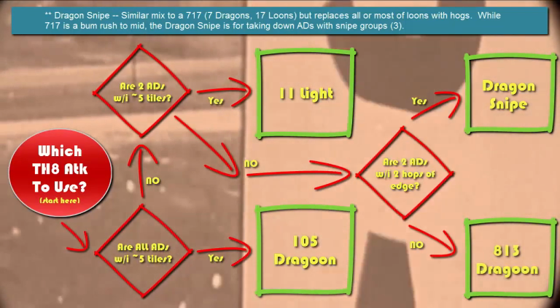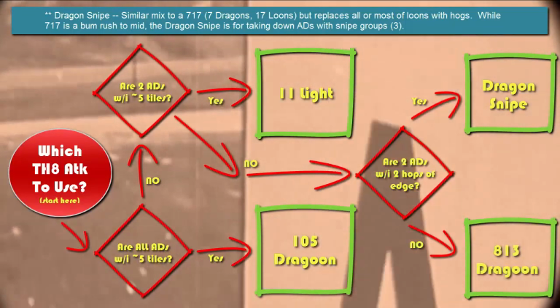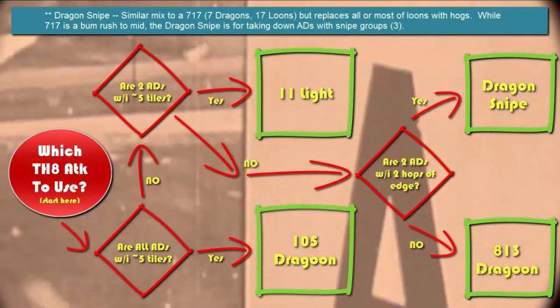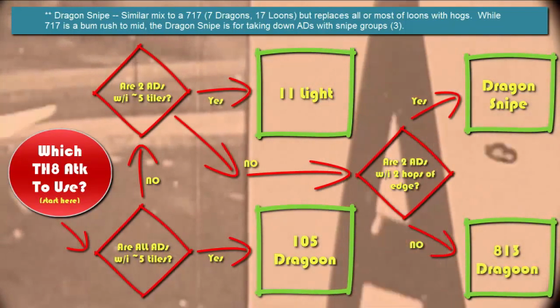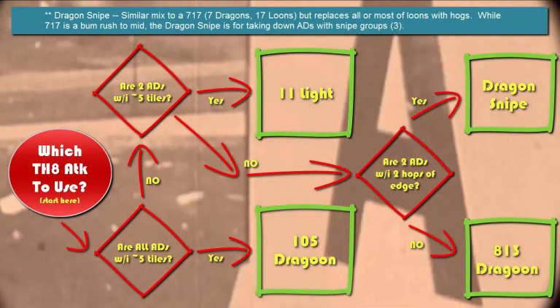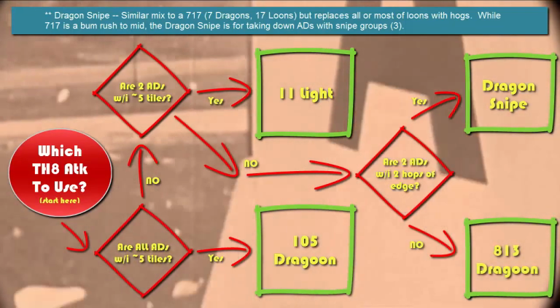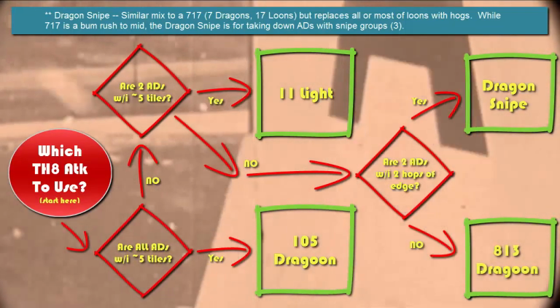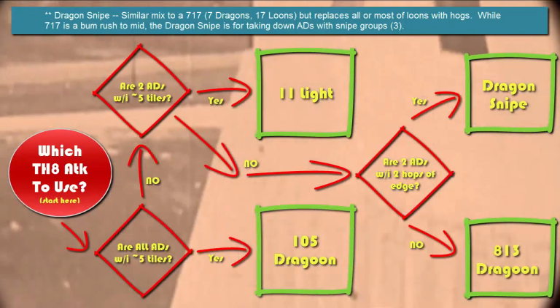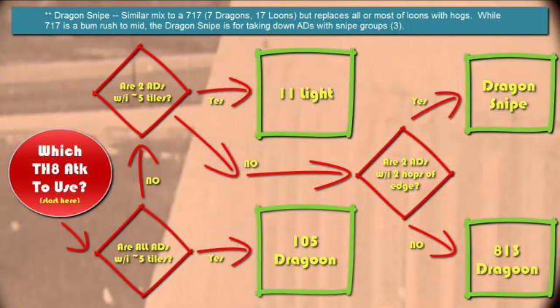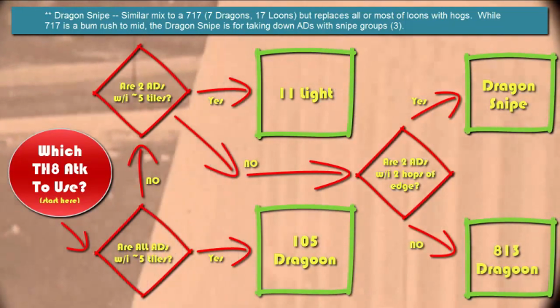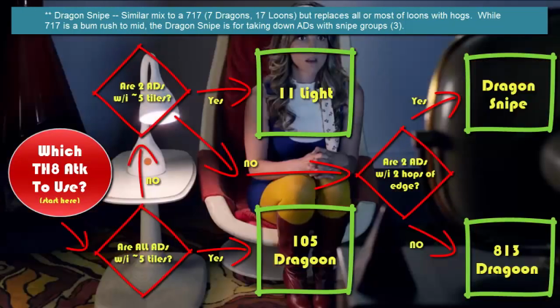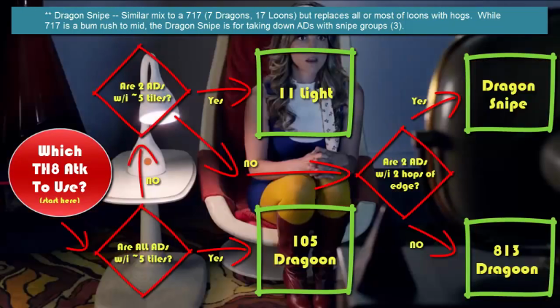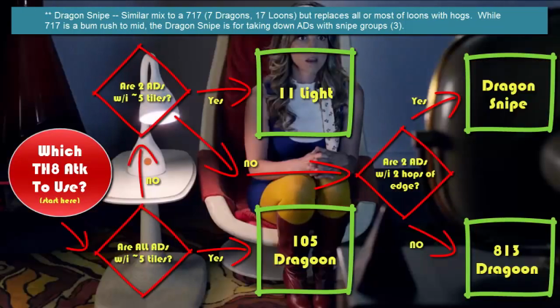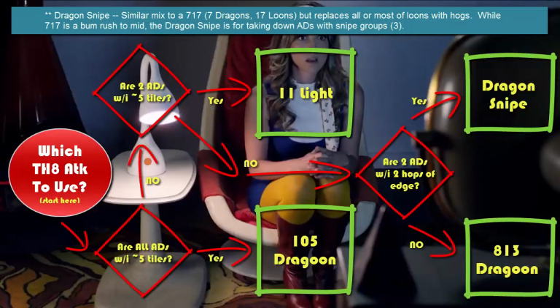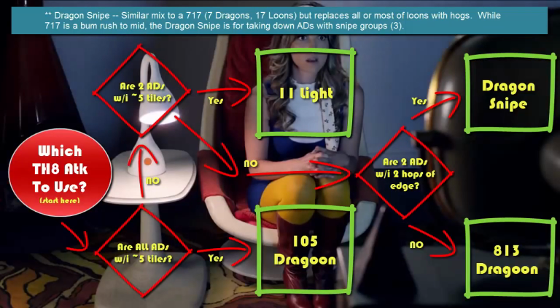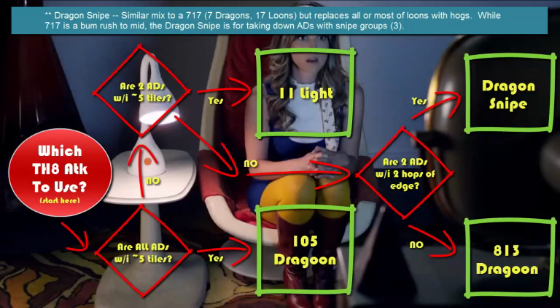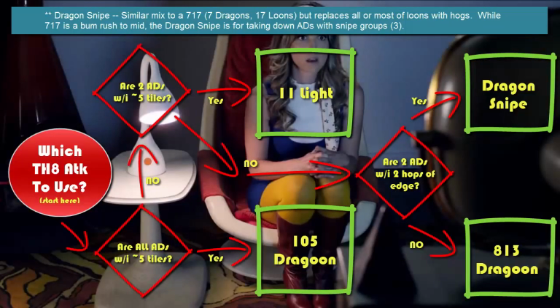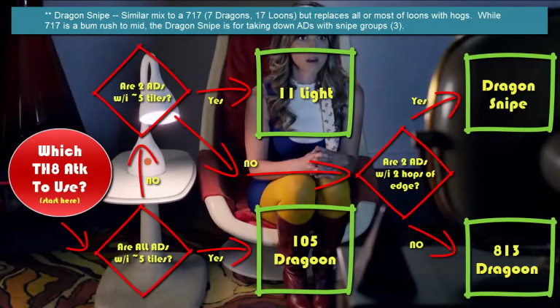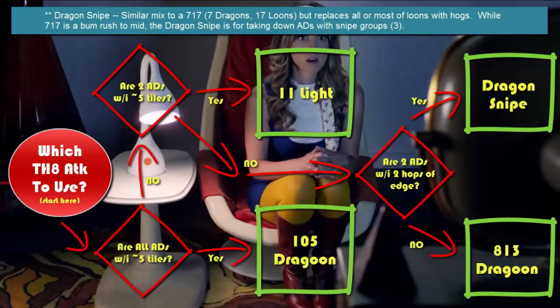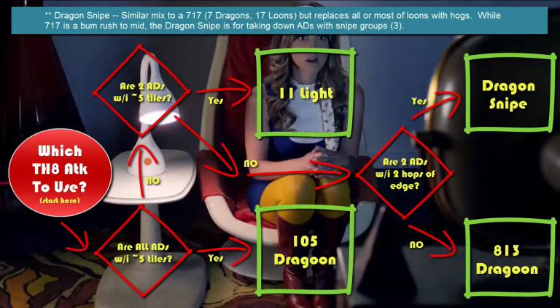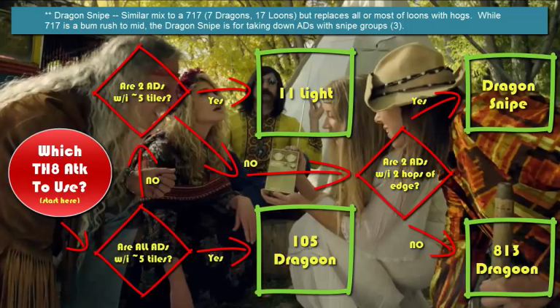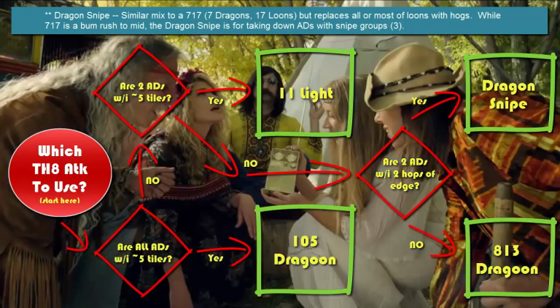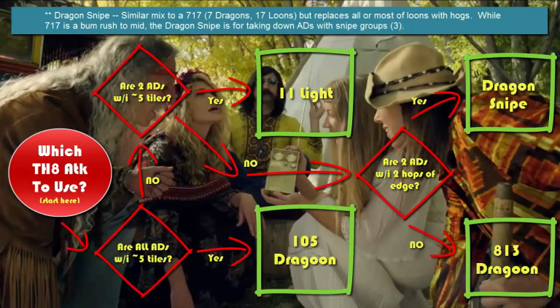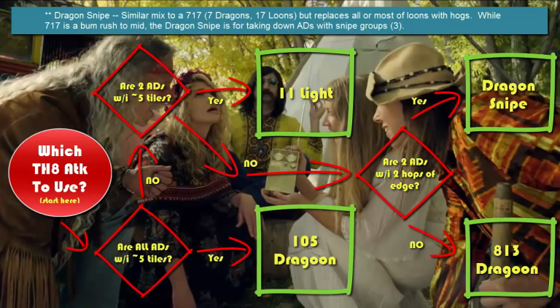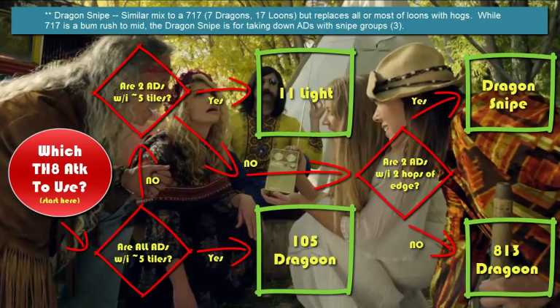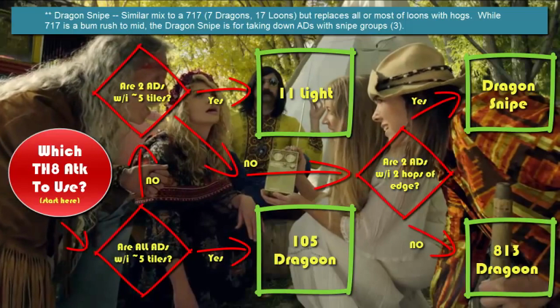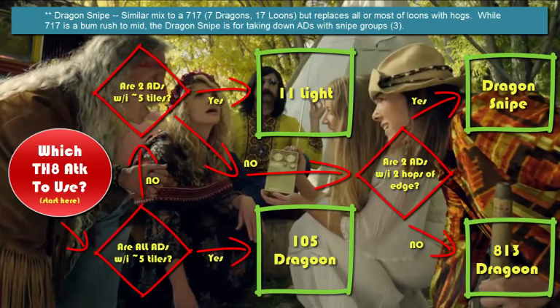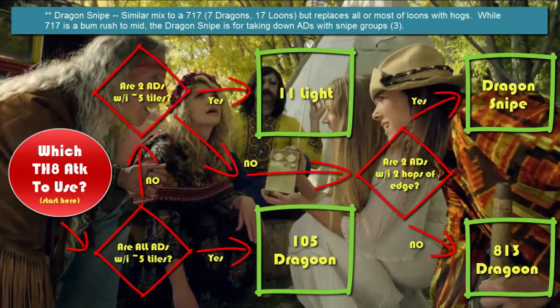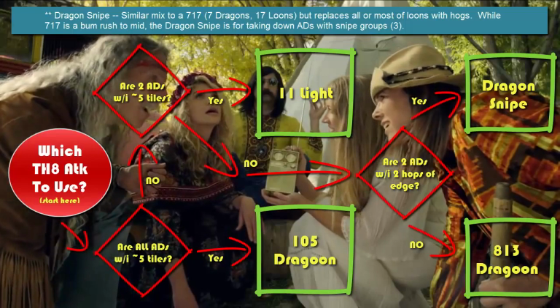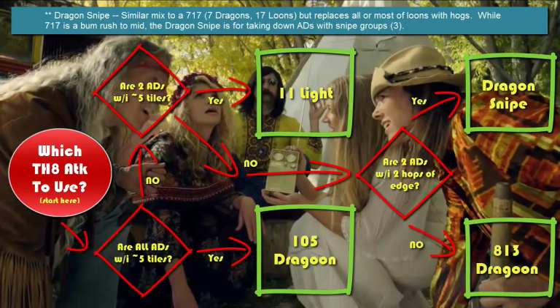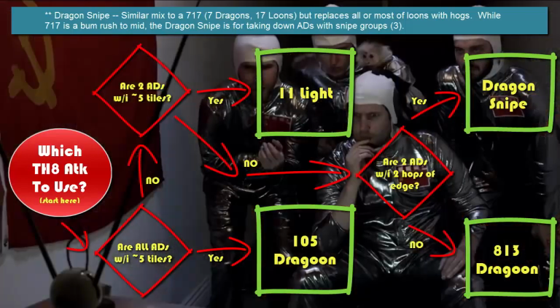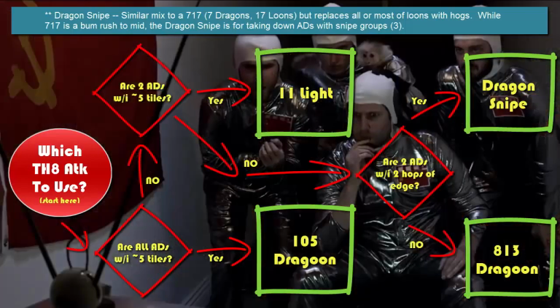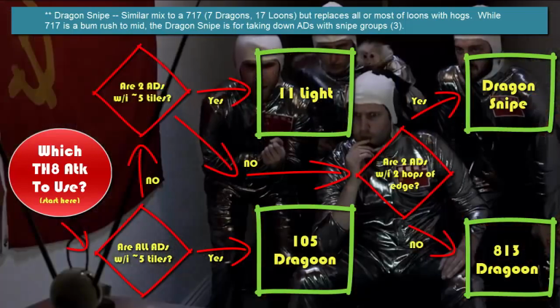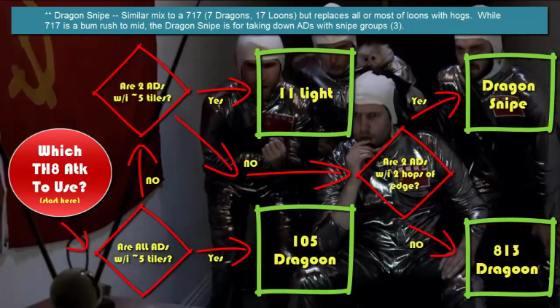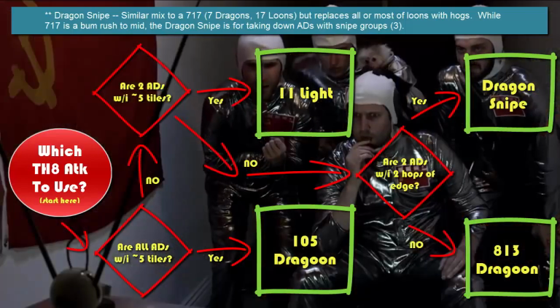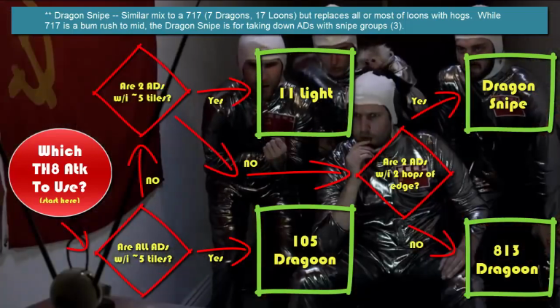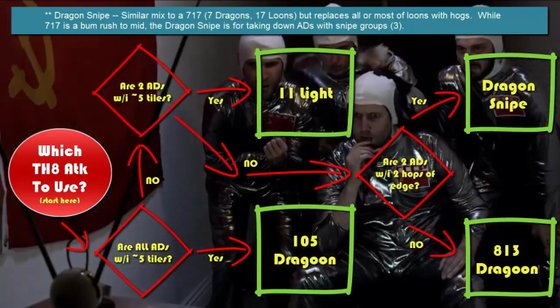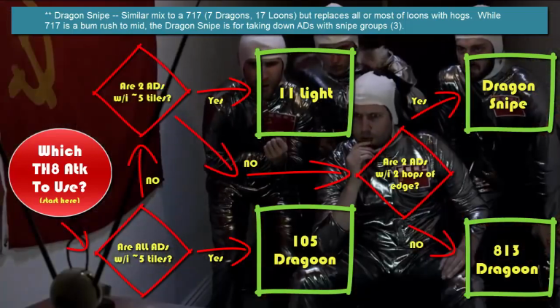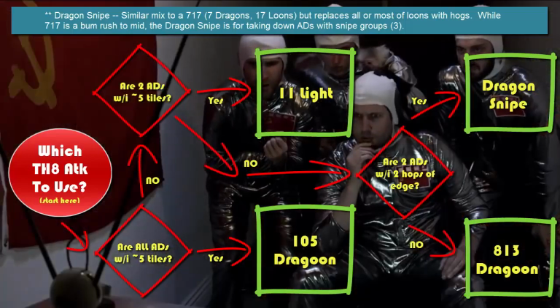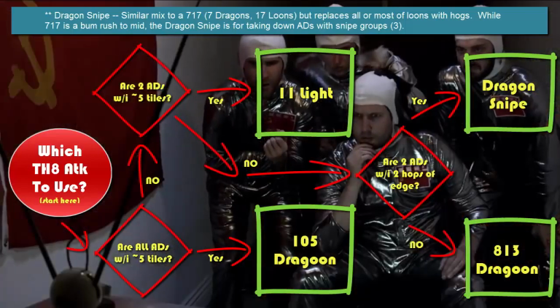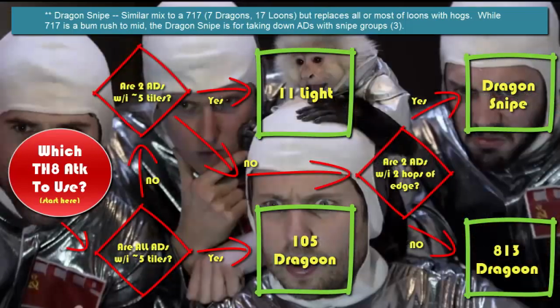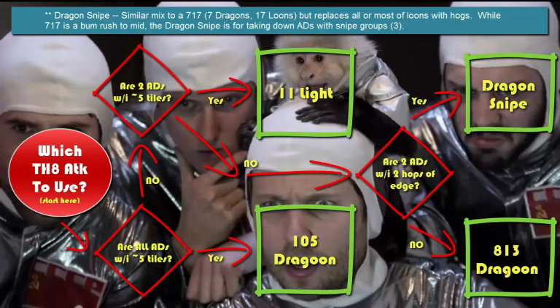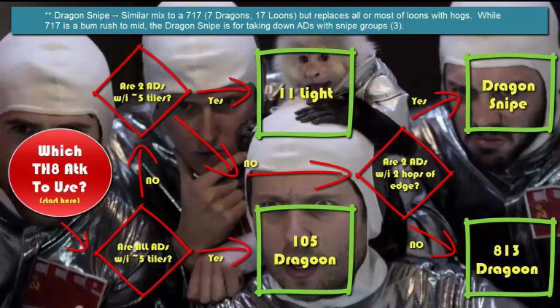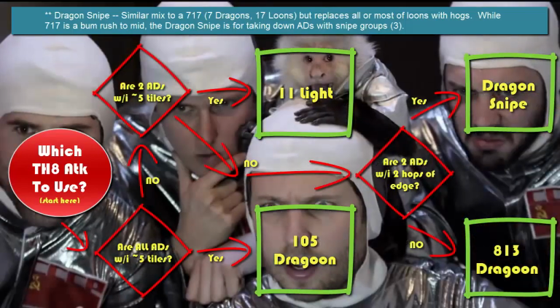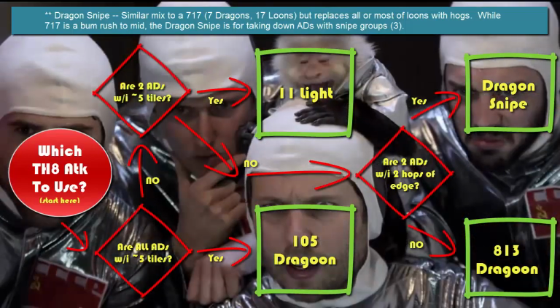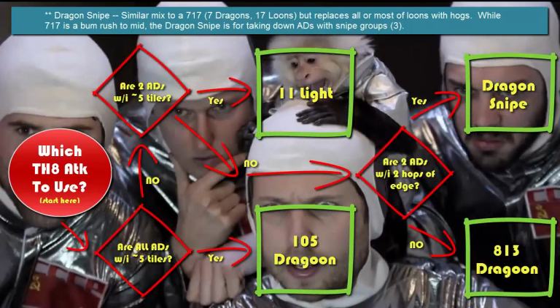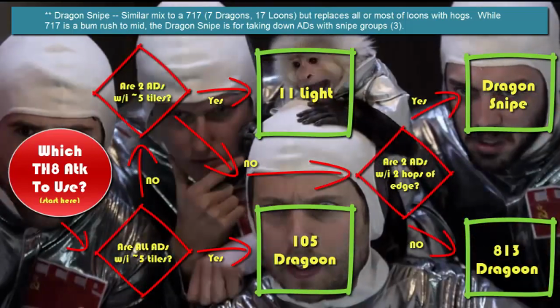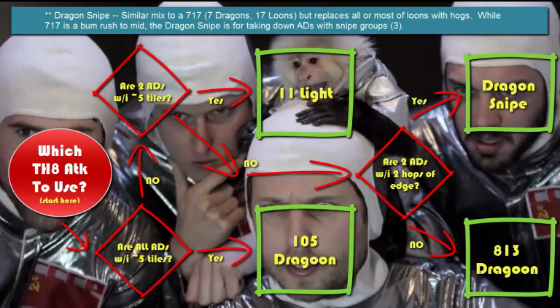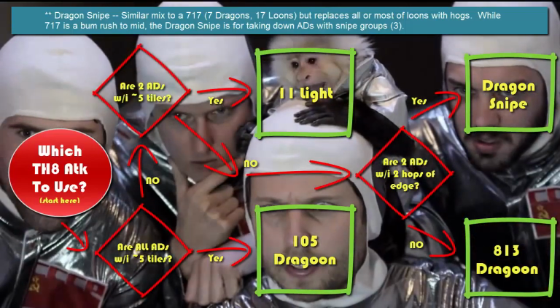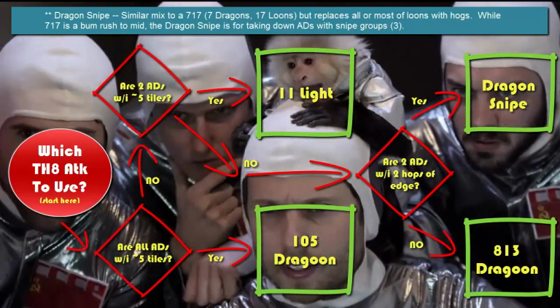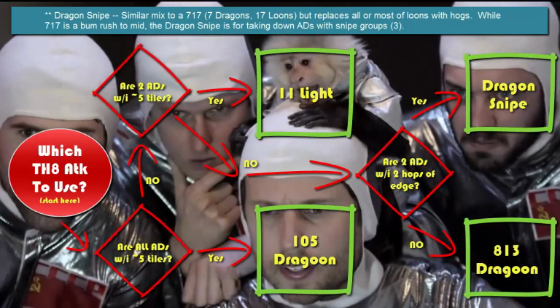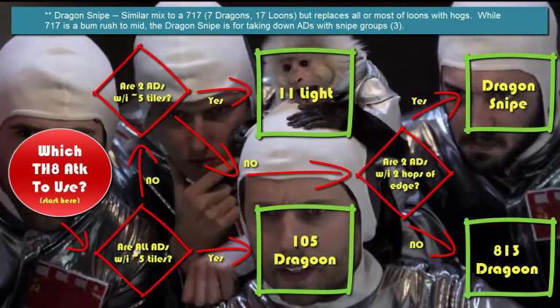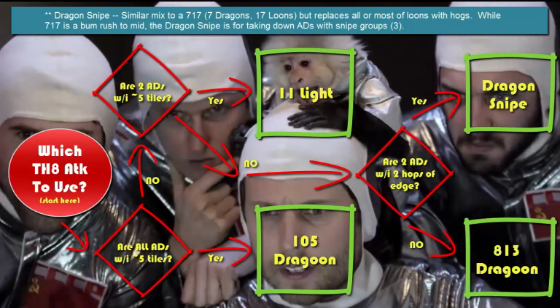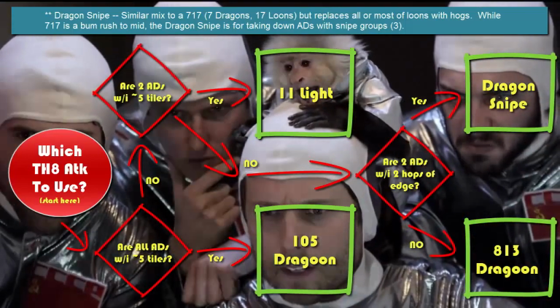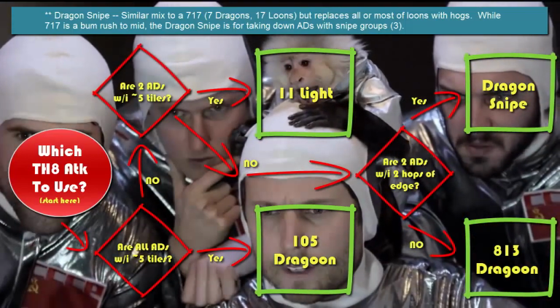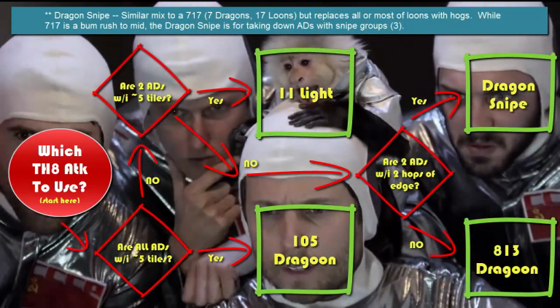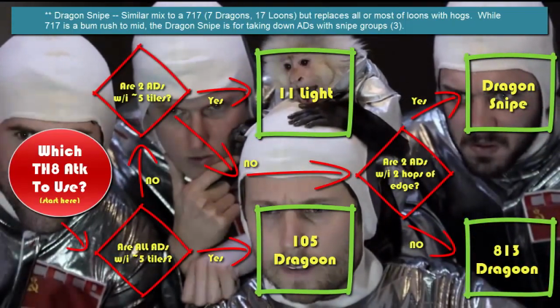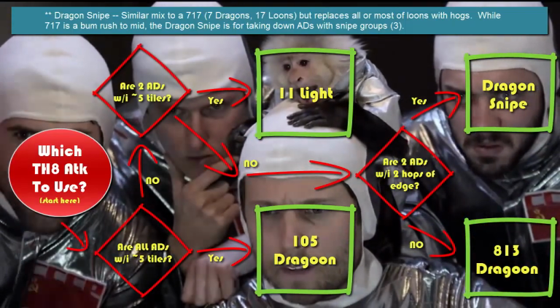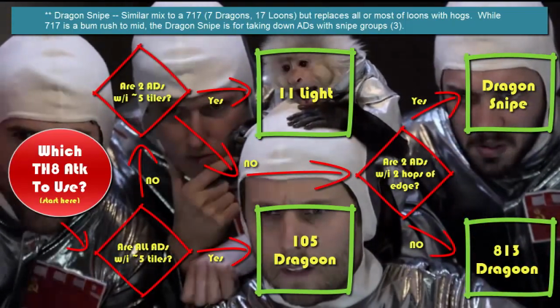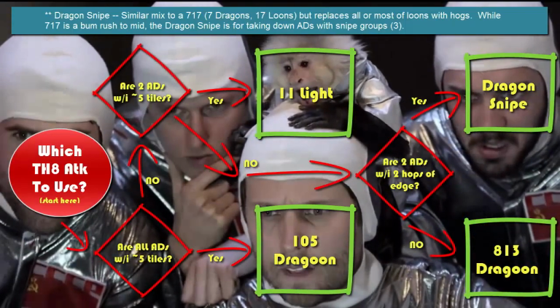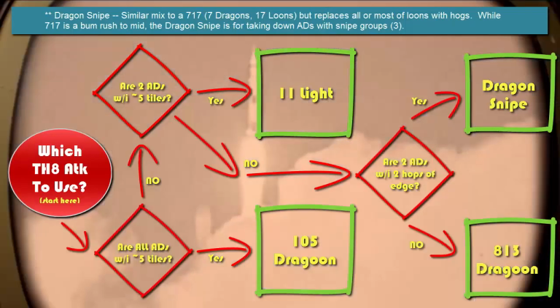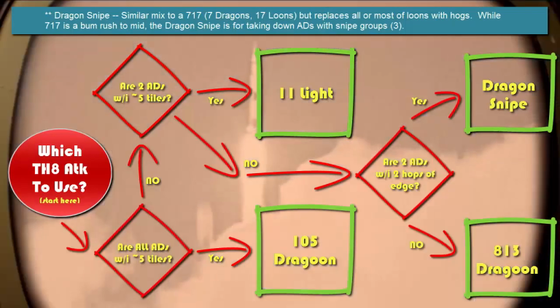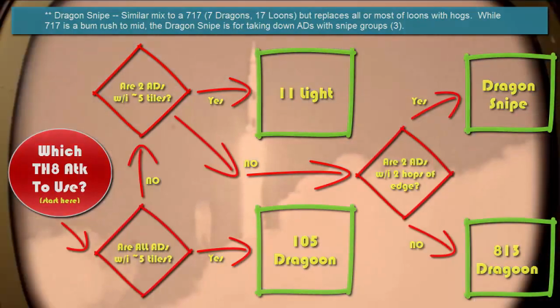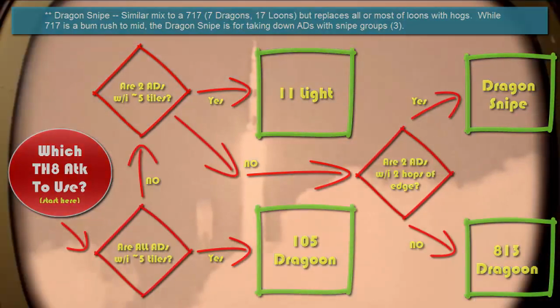So with that said, let's take a look at Dragon Snipe. We'll take four example attacks and try to lay down the tactics from that.